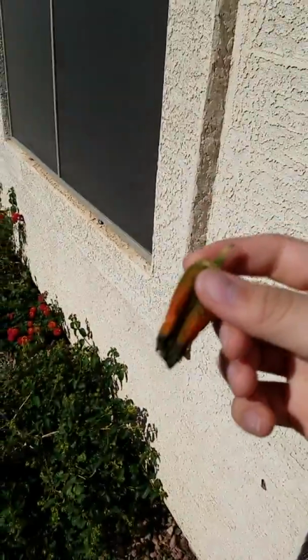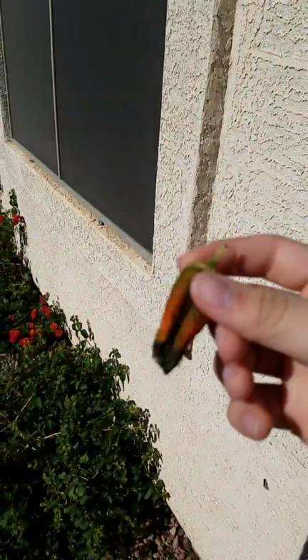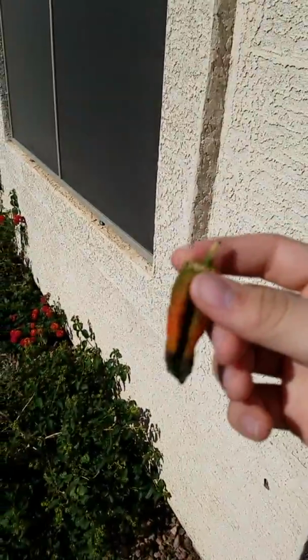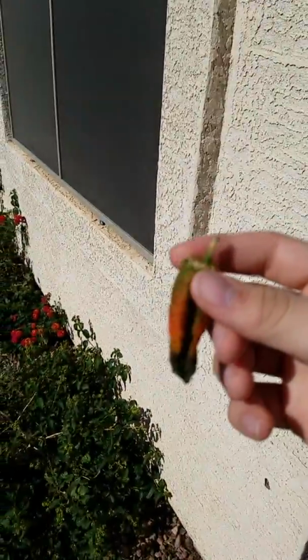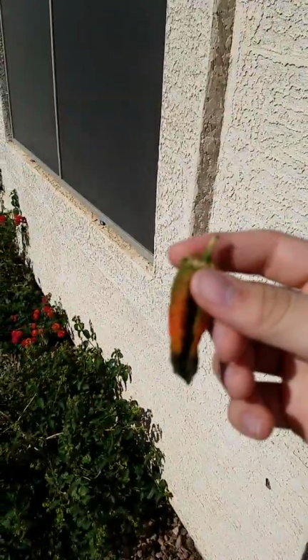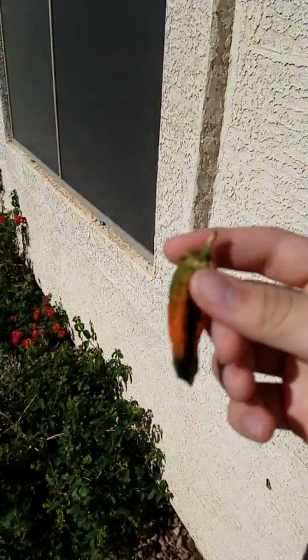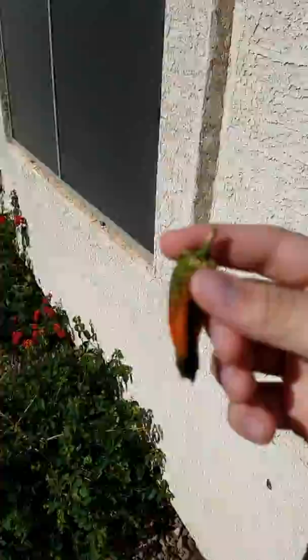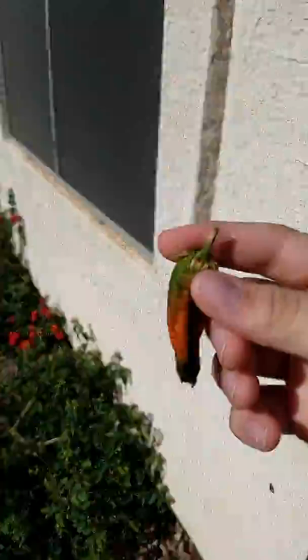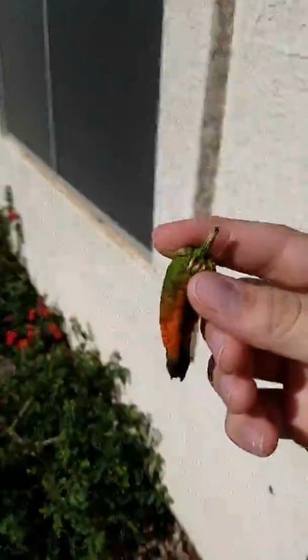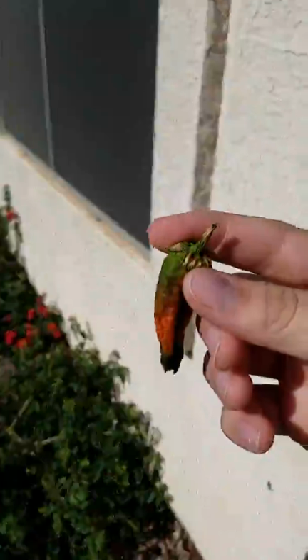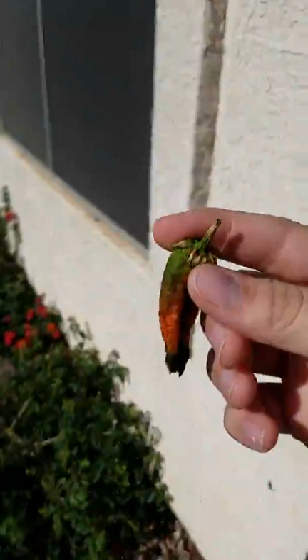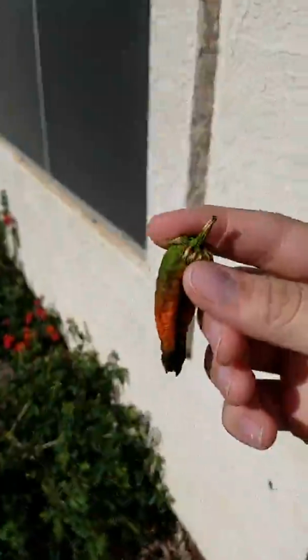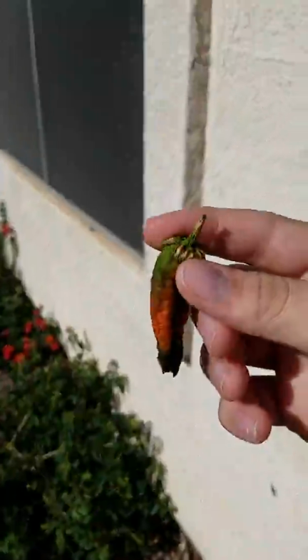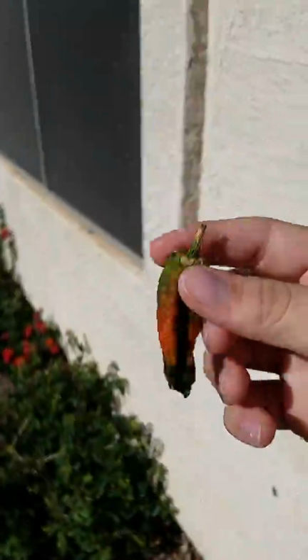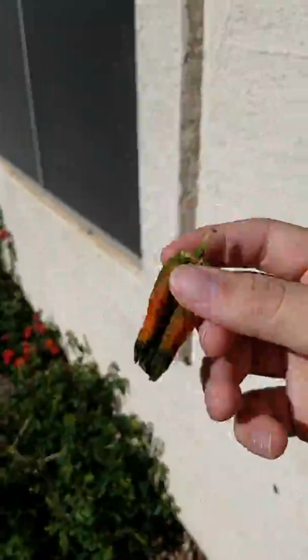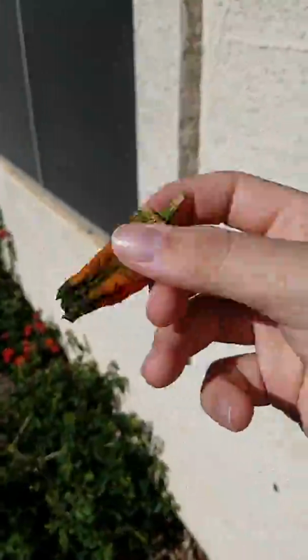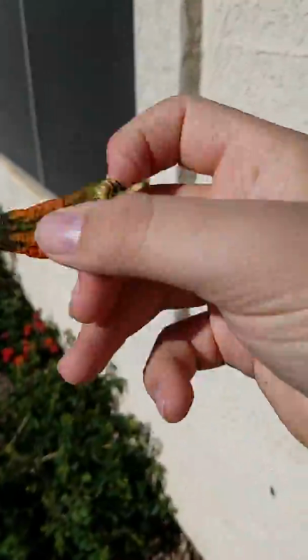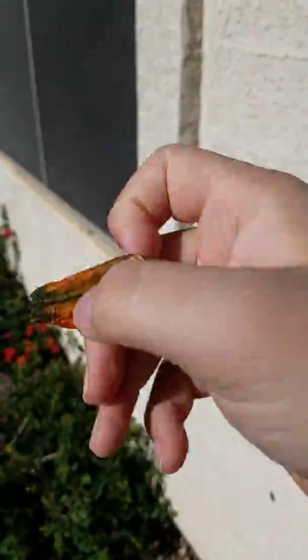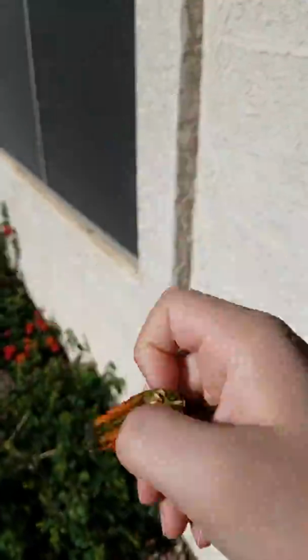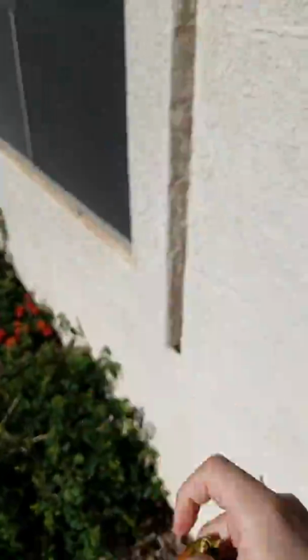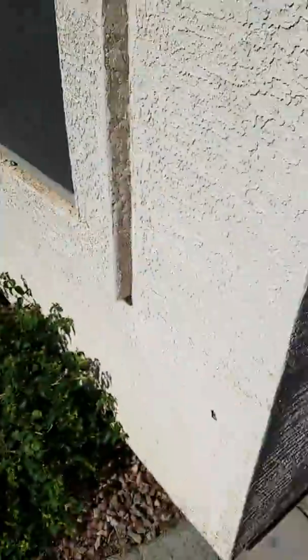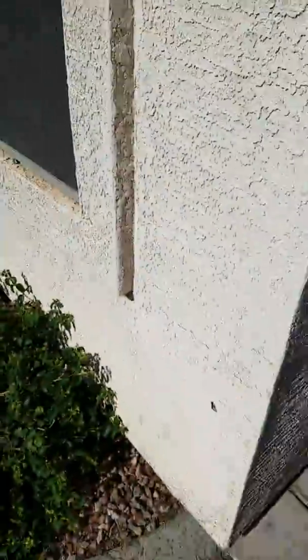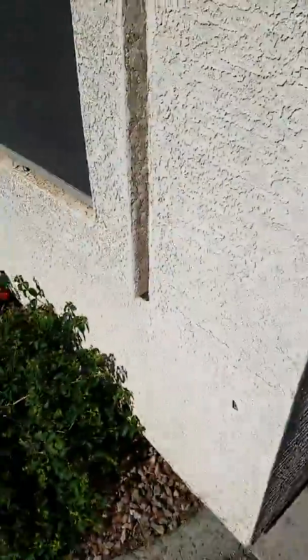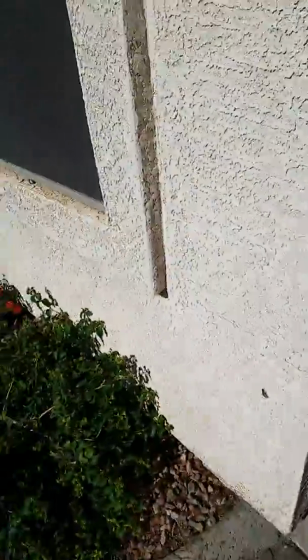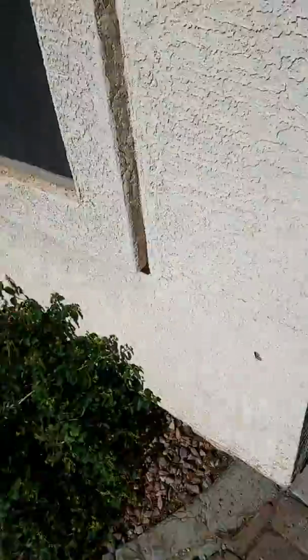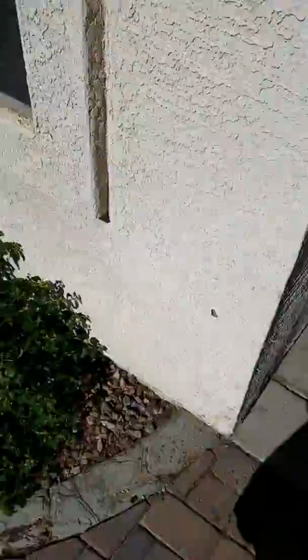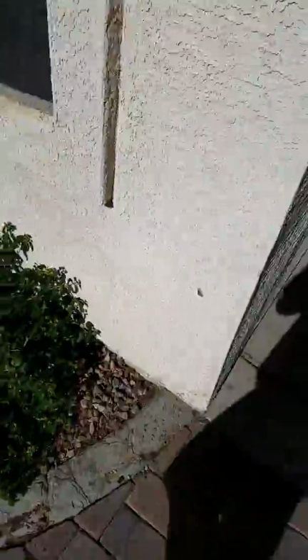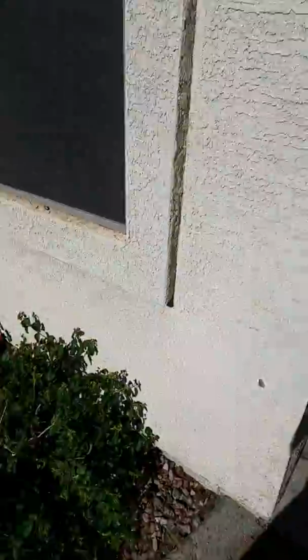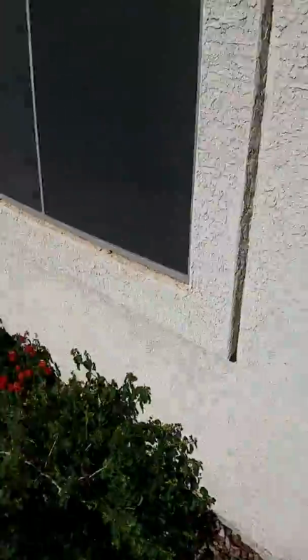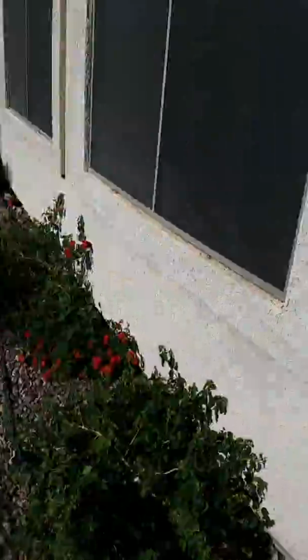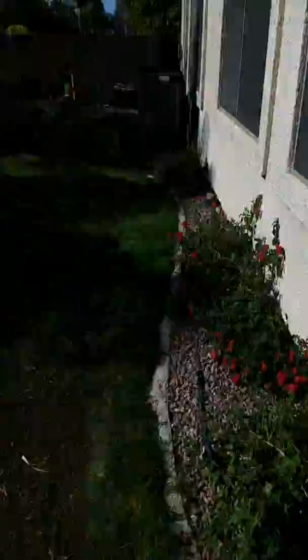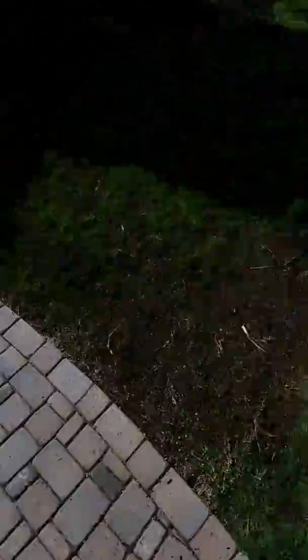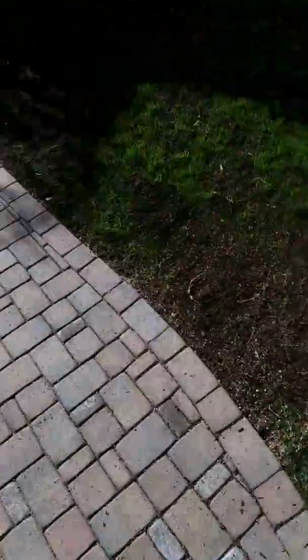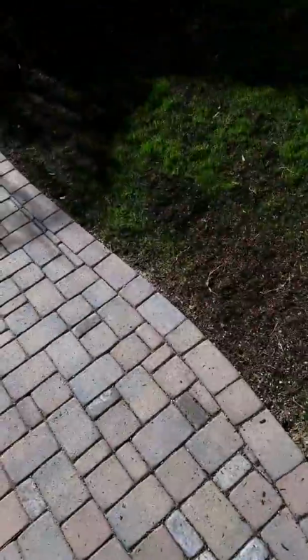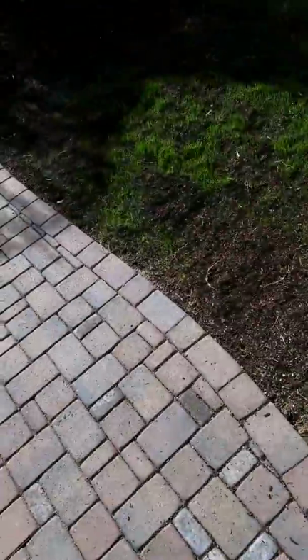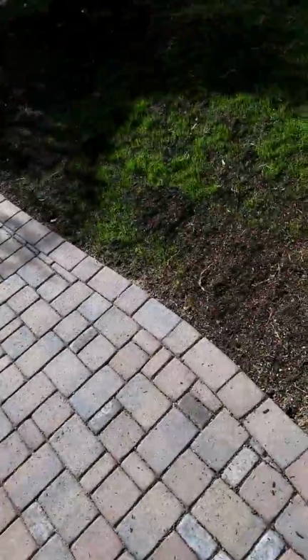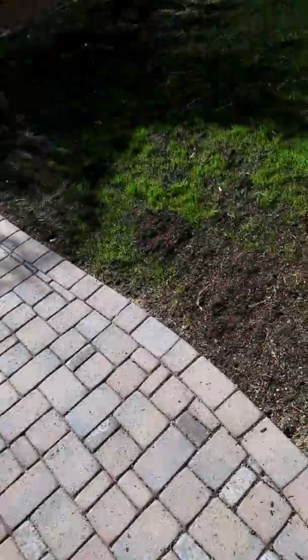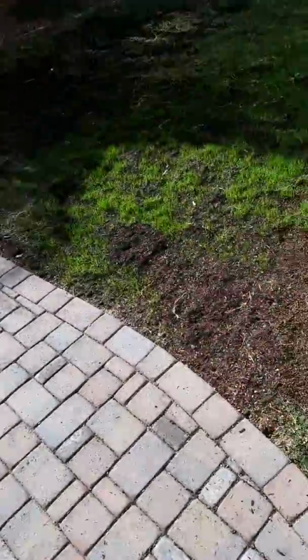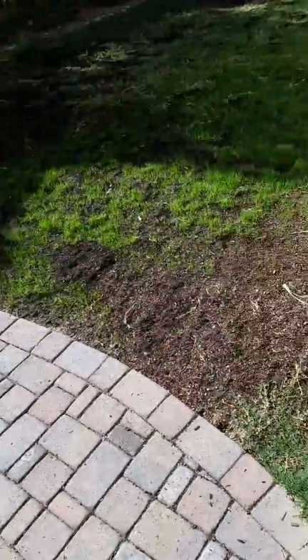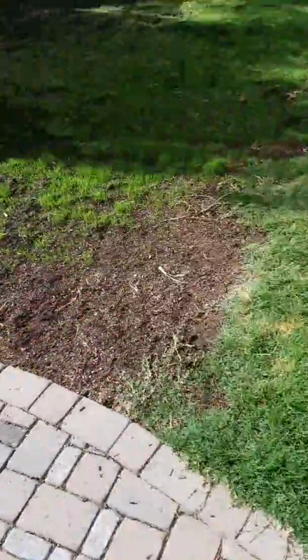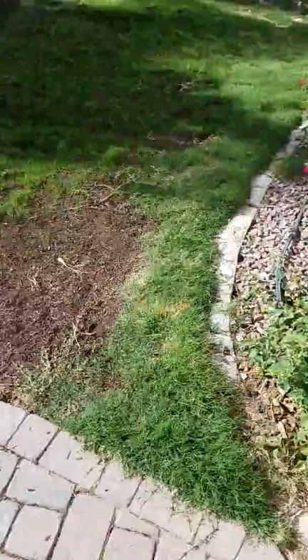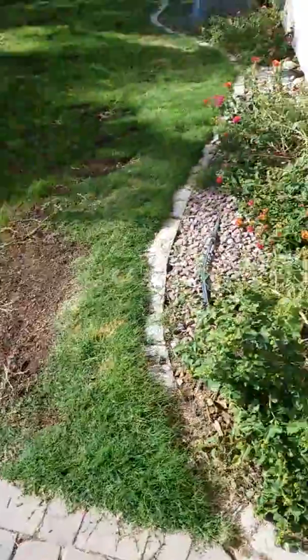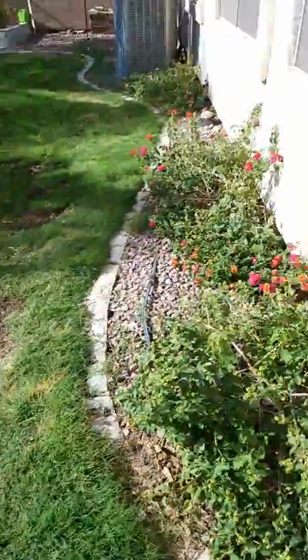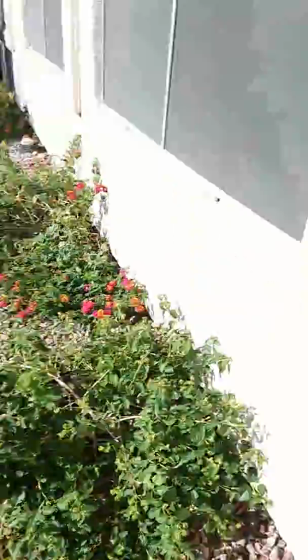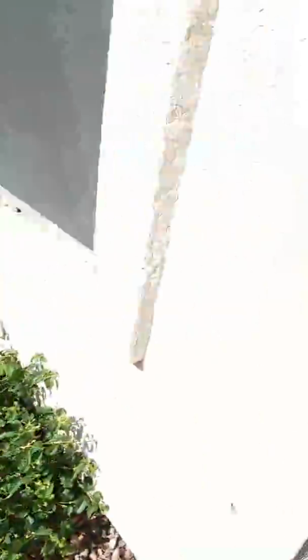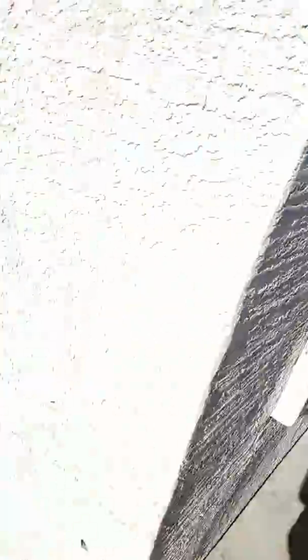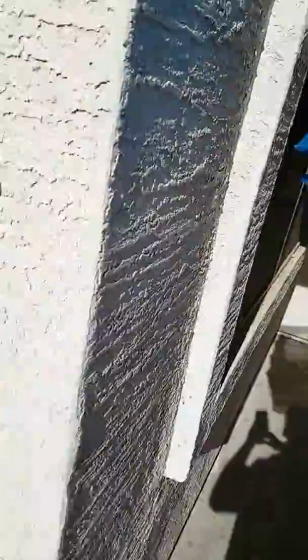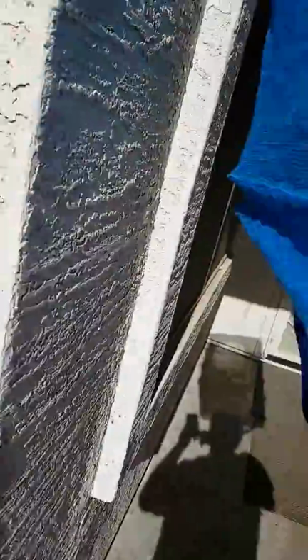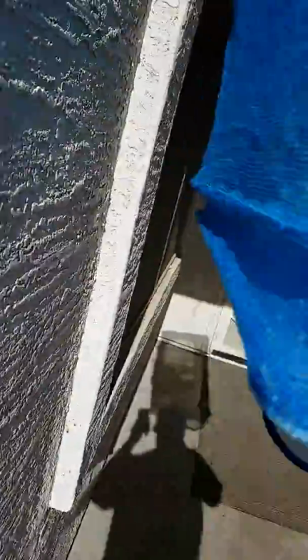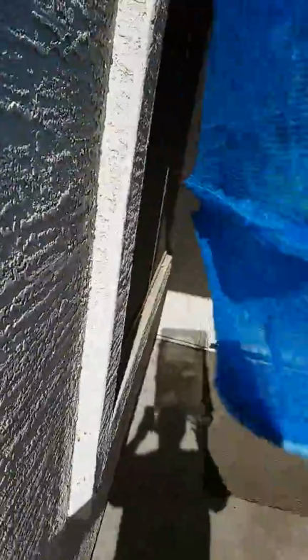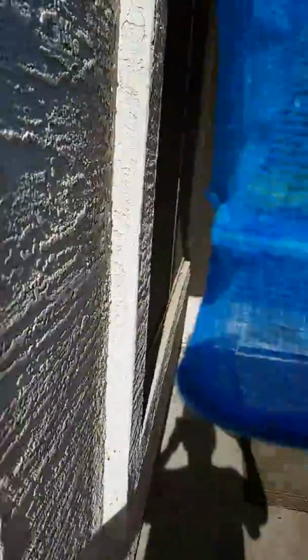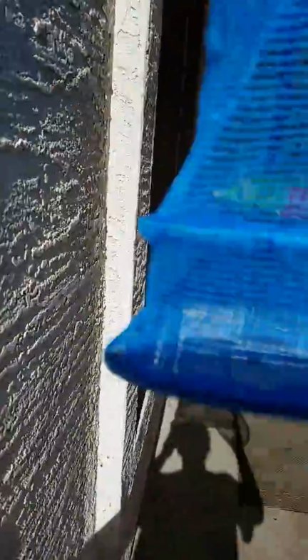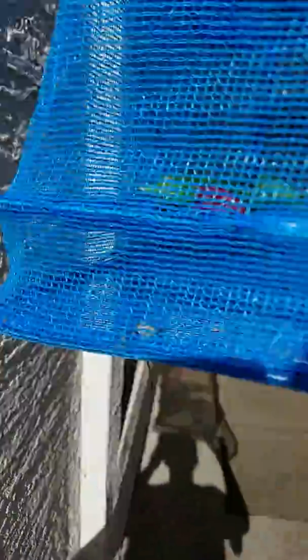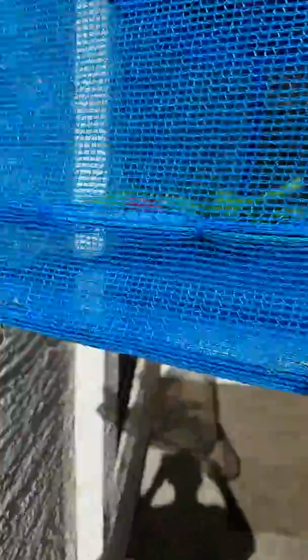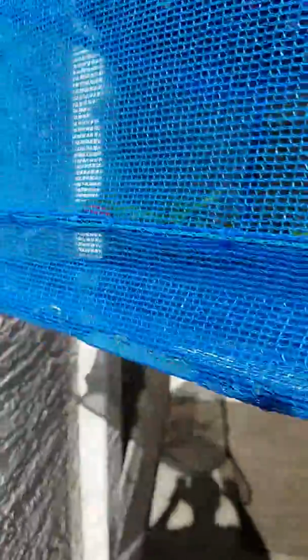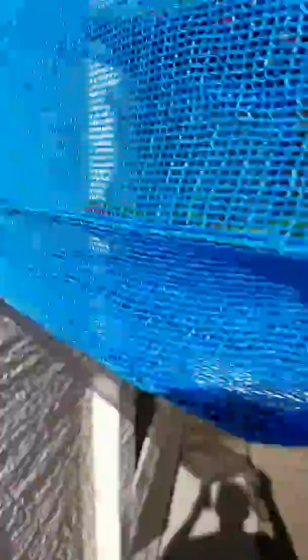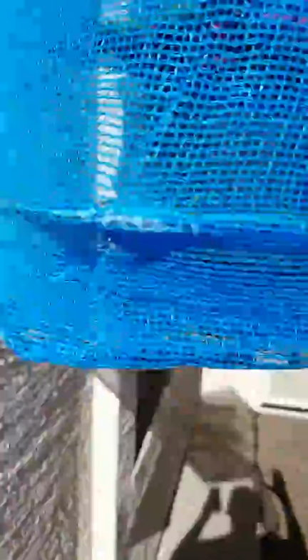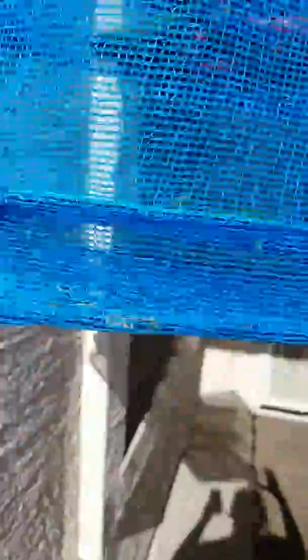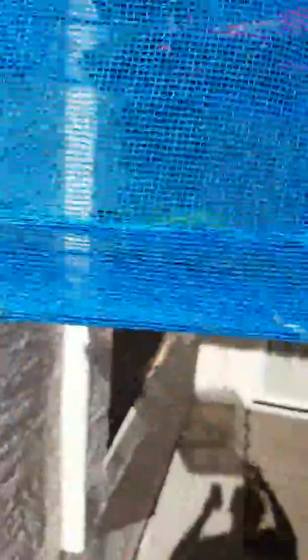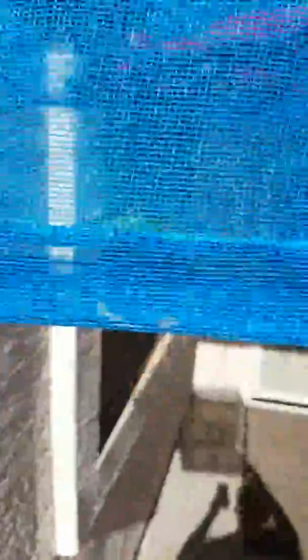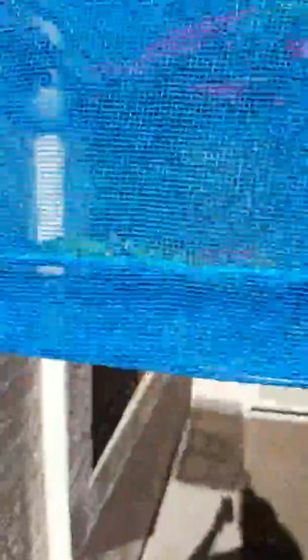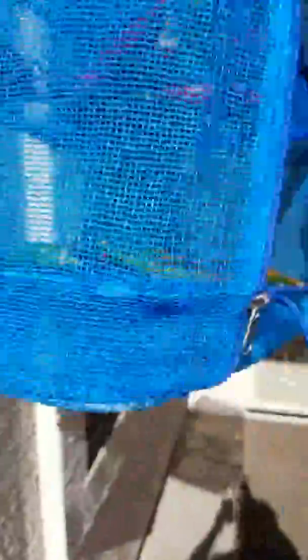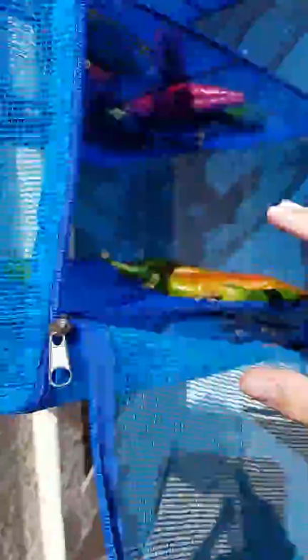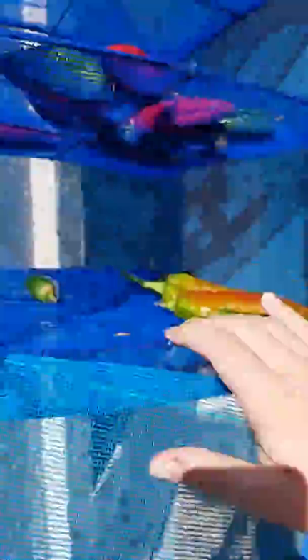This one's not too hot — I'm gonna throw it. Yep. Take that, birds eating my grass.